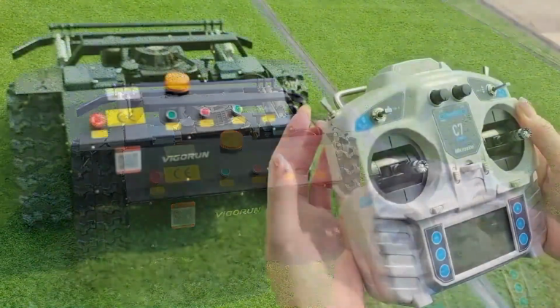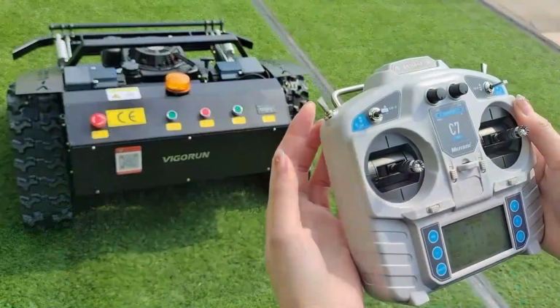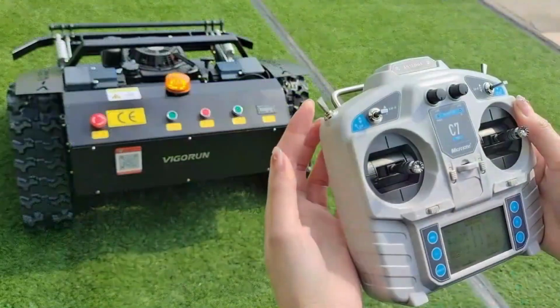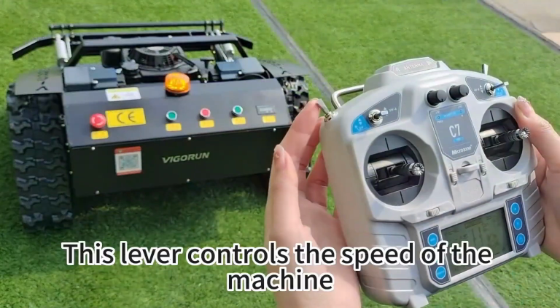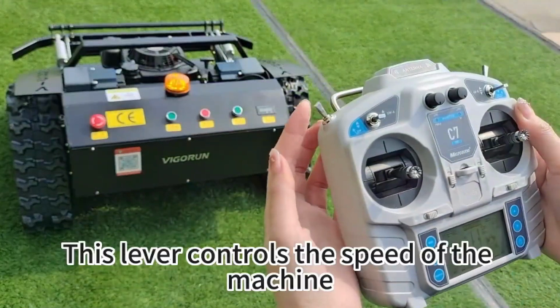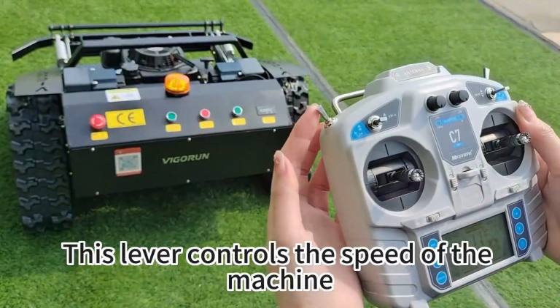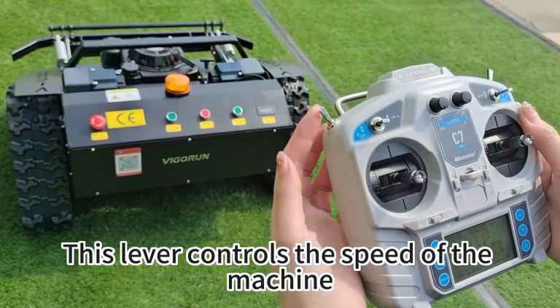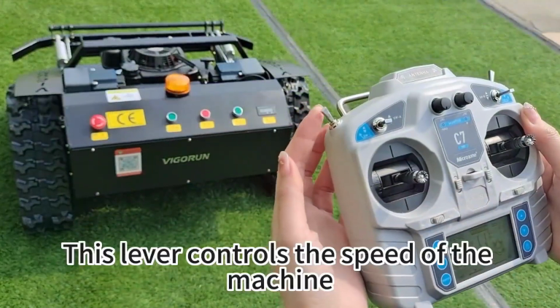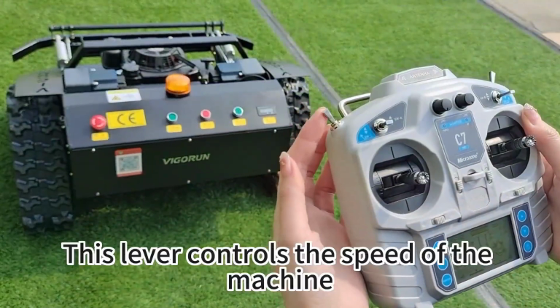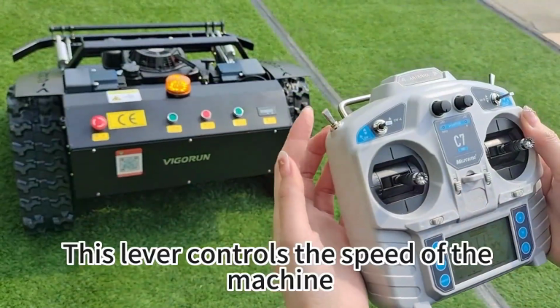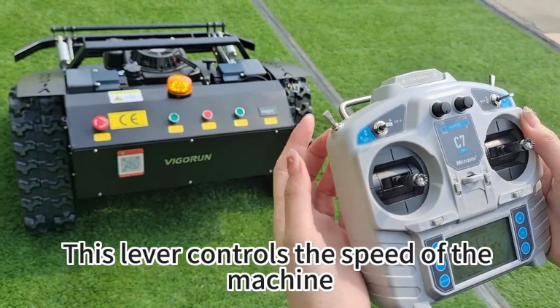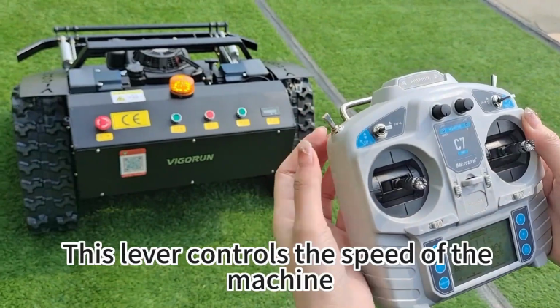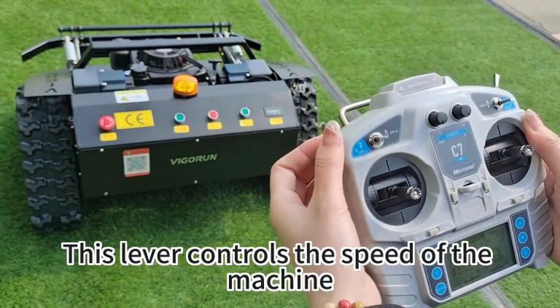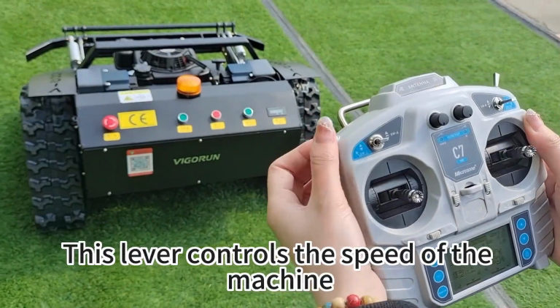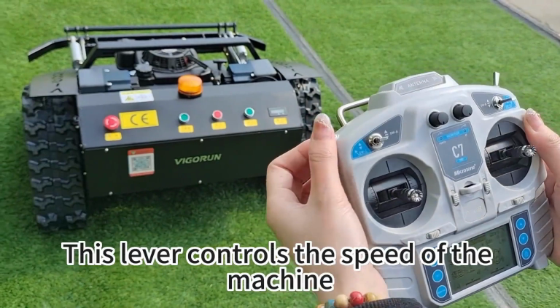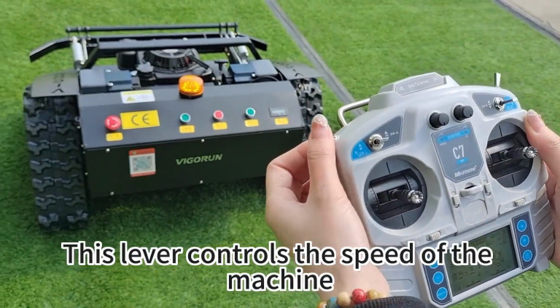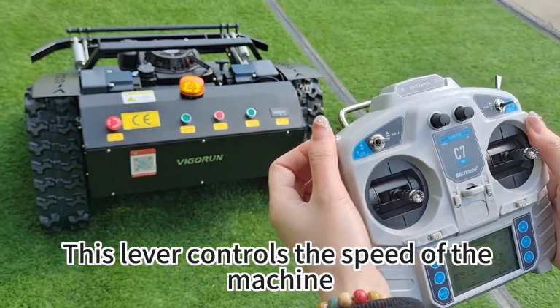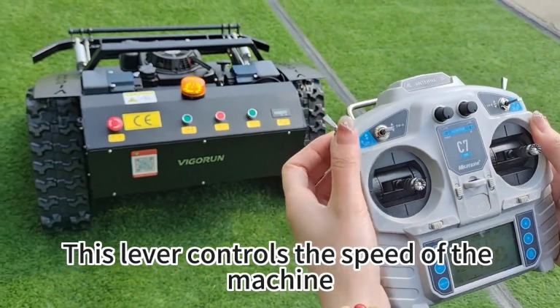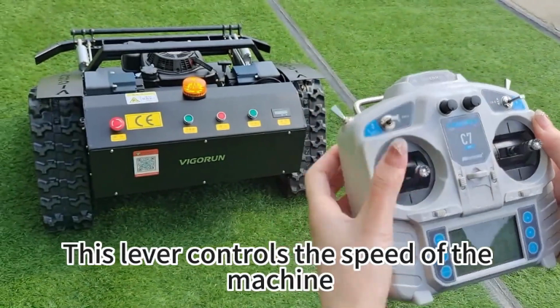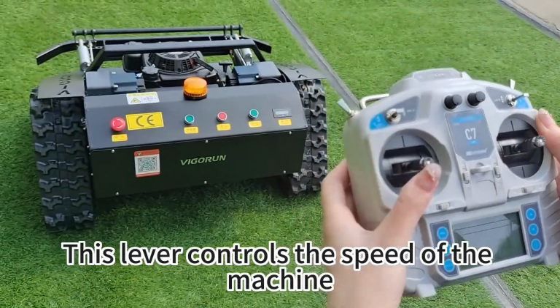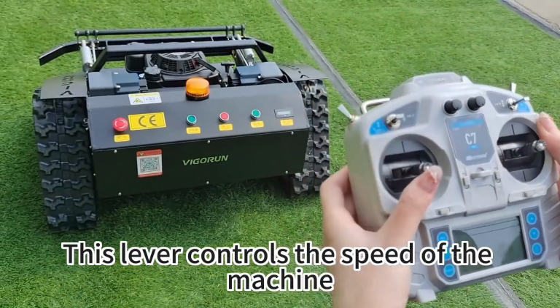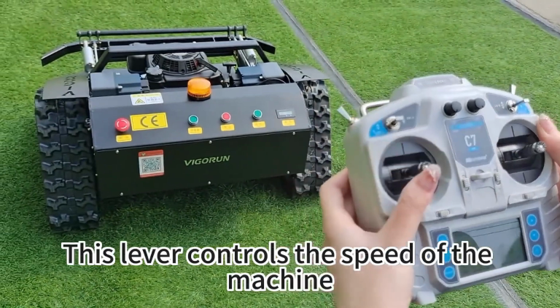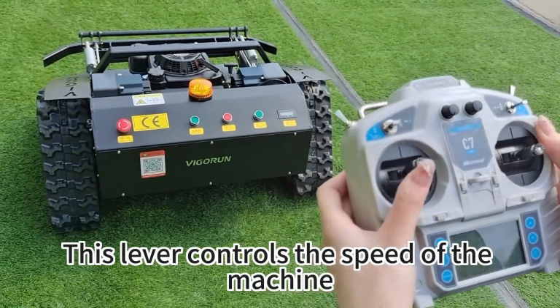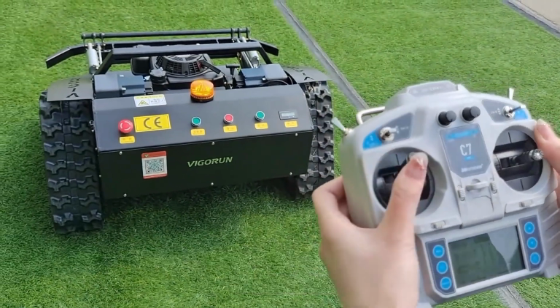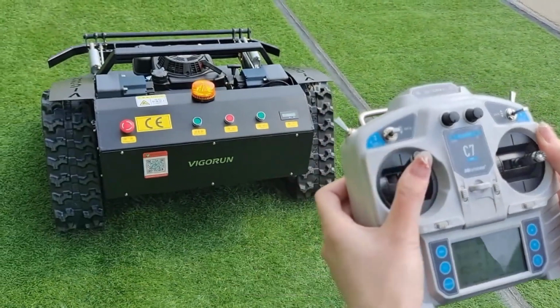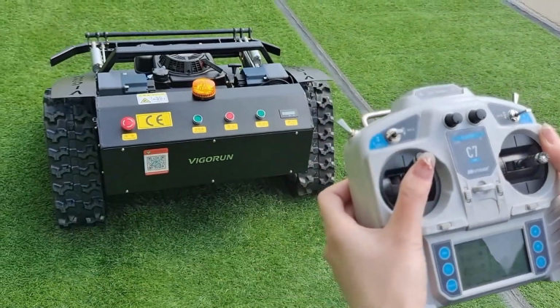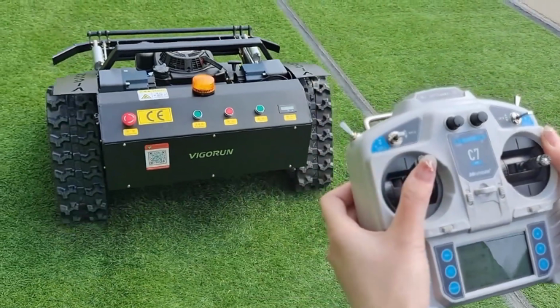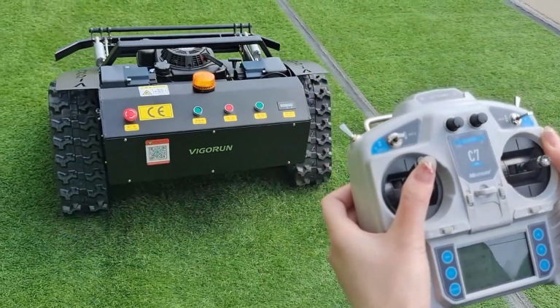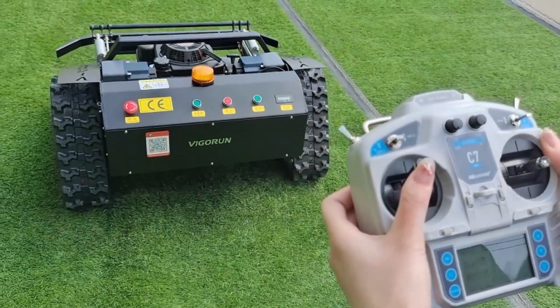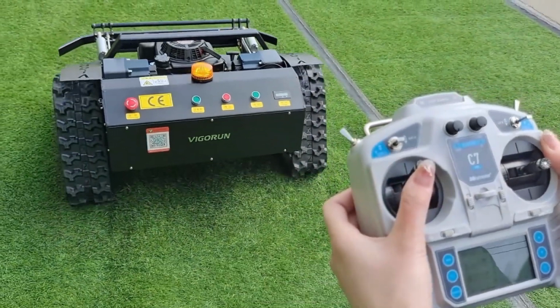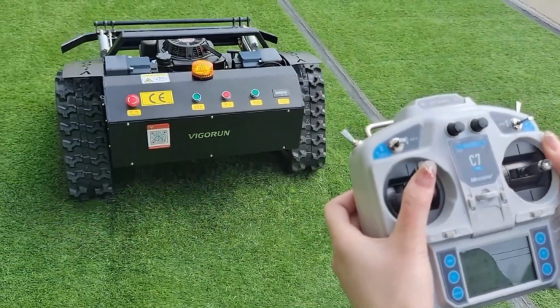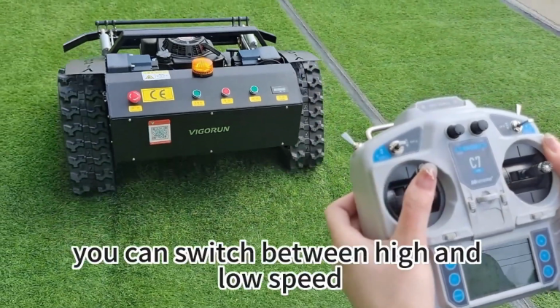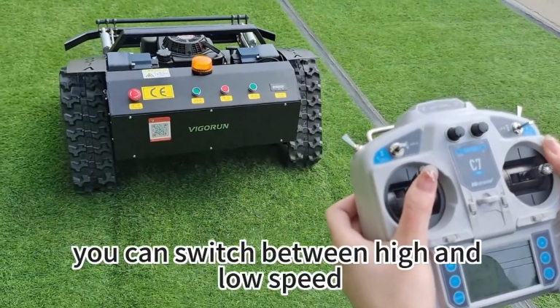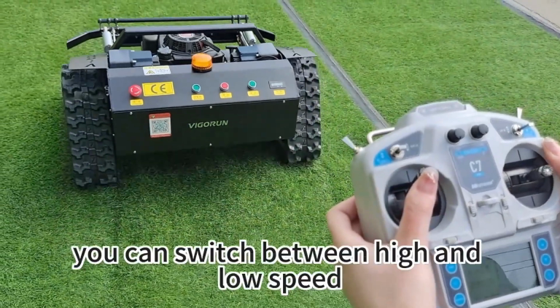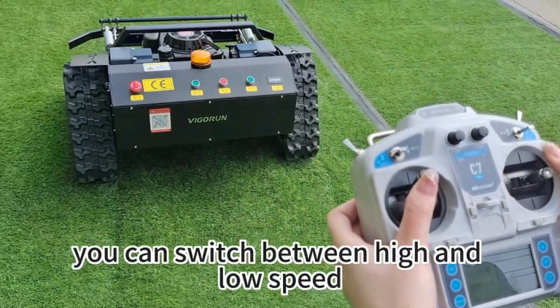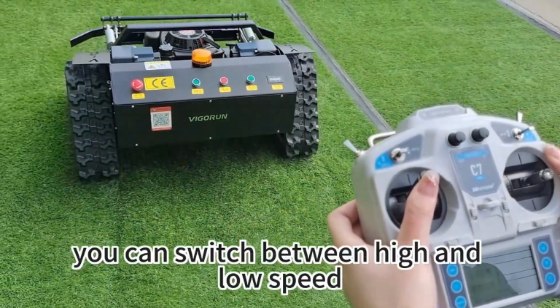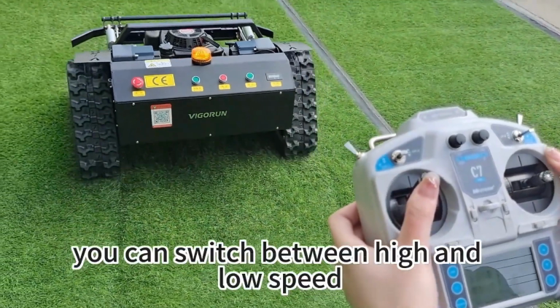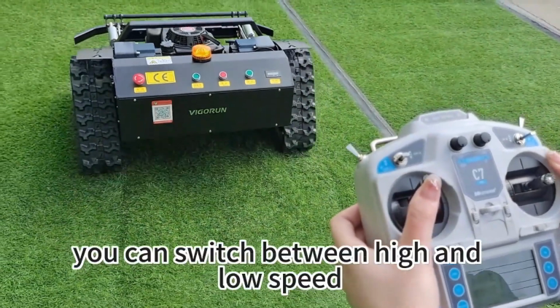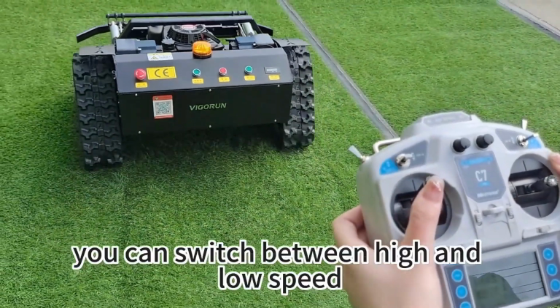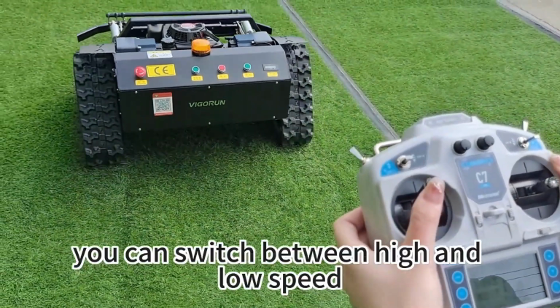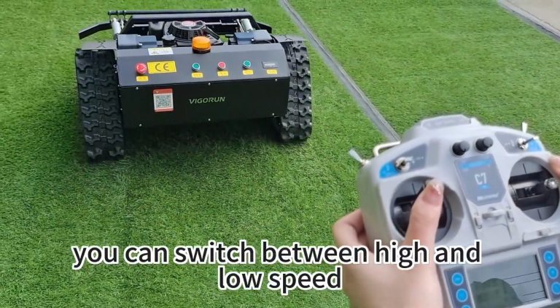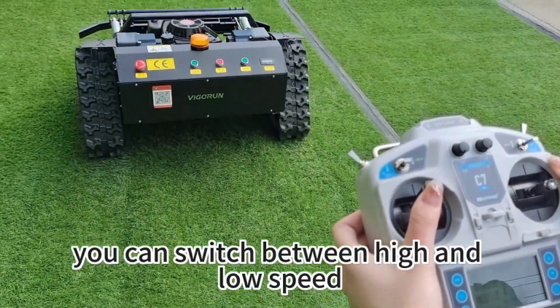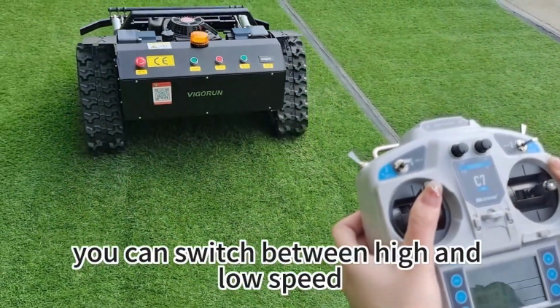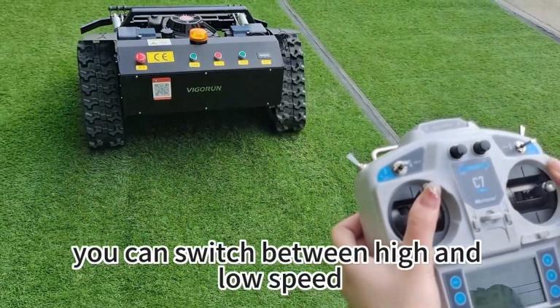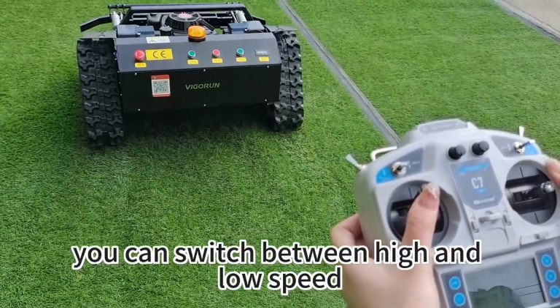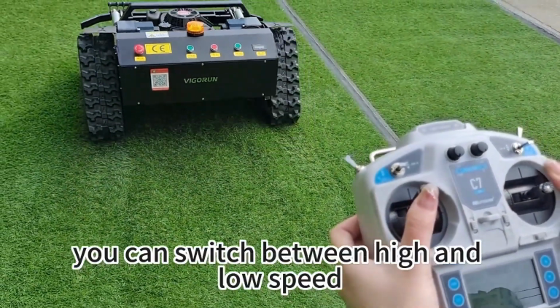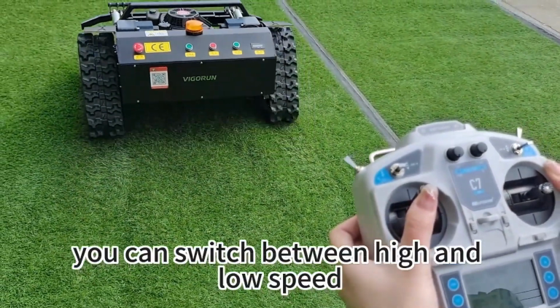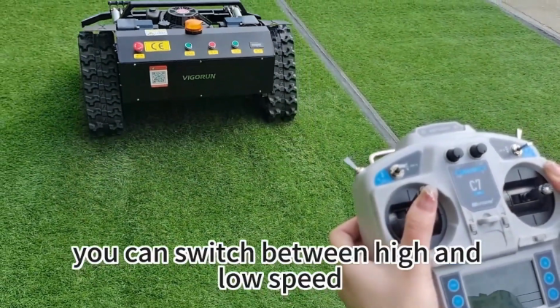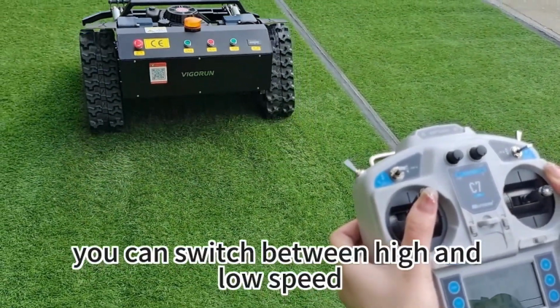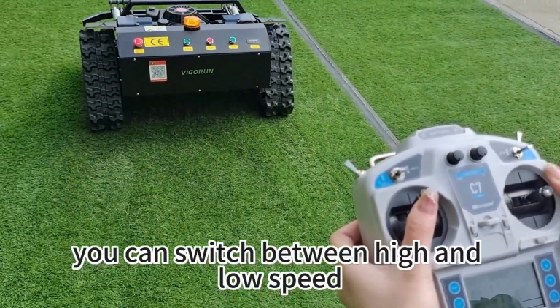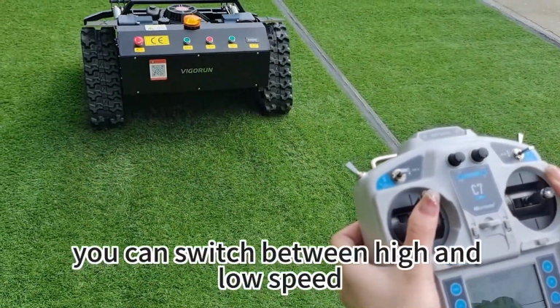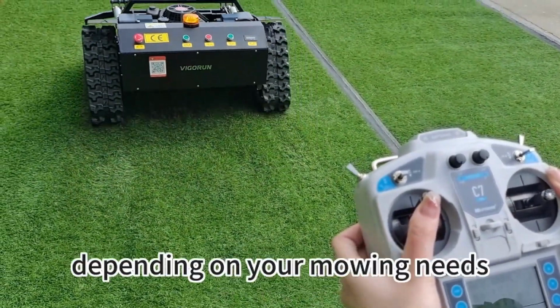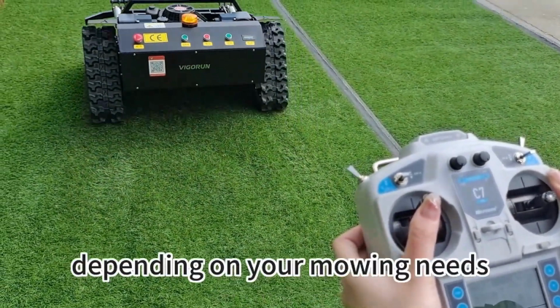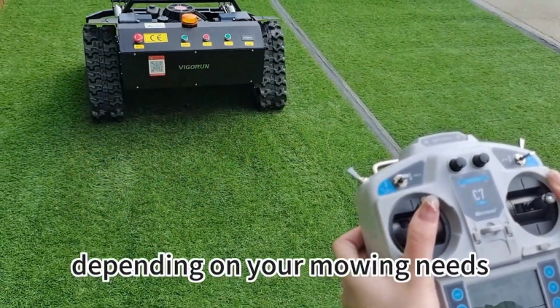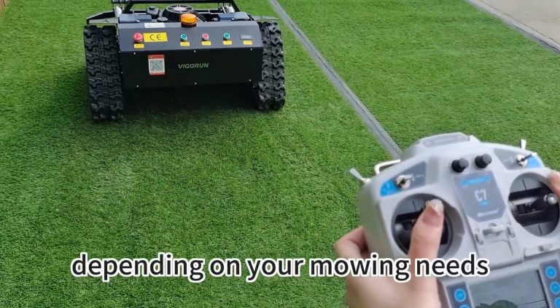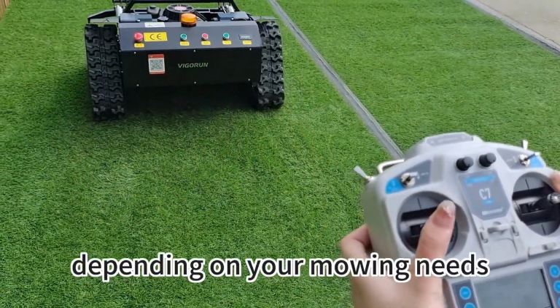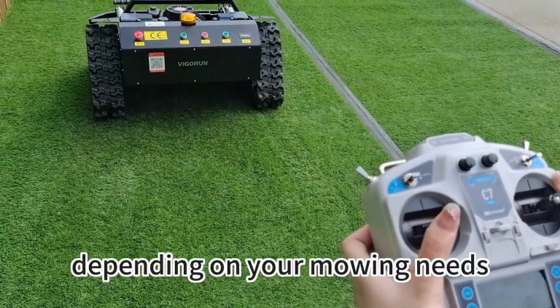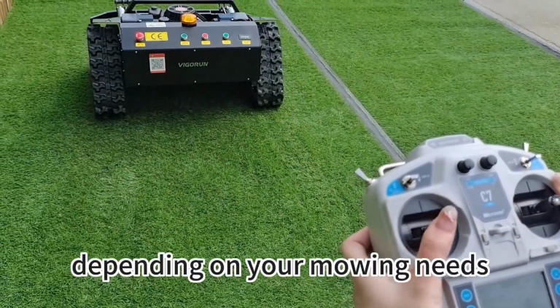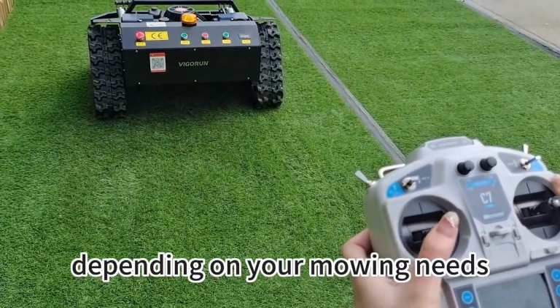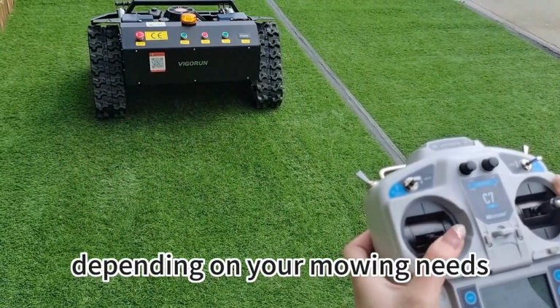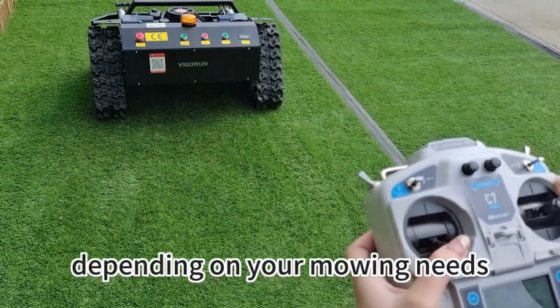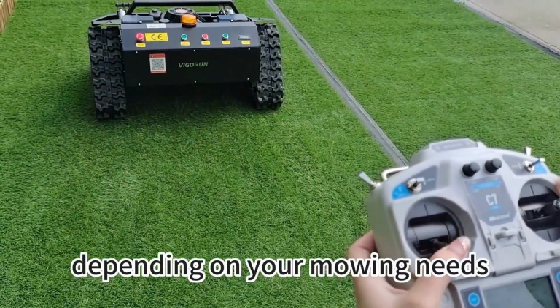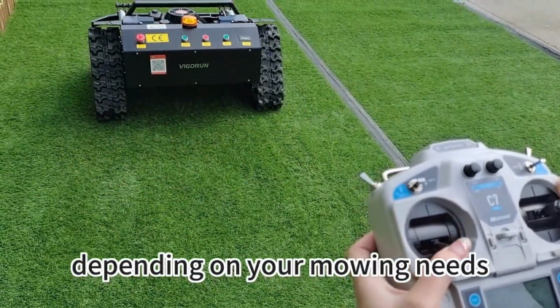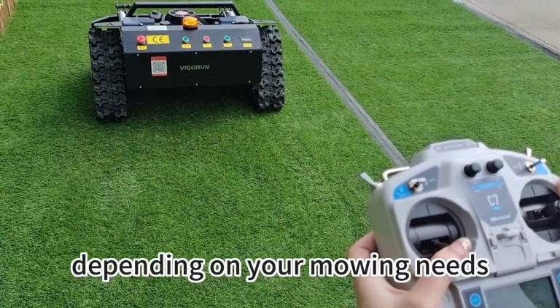This lever controls the speed of the machine. You can switch between high and low speed depending on your mowing needs.